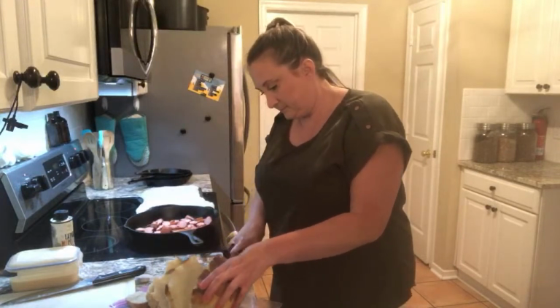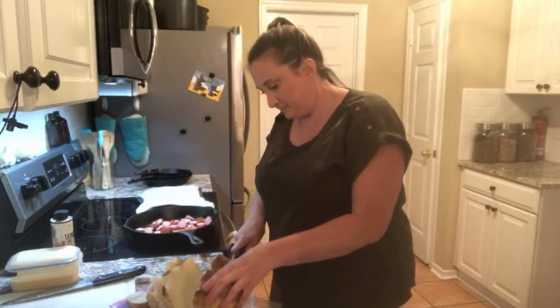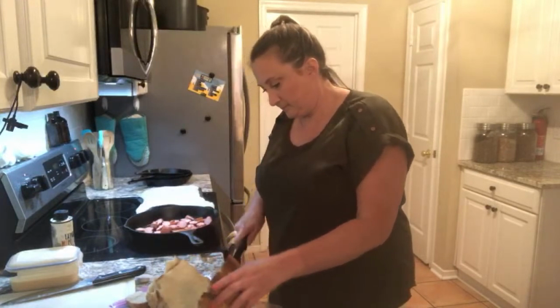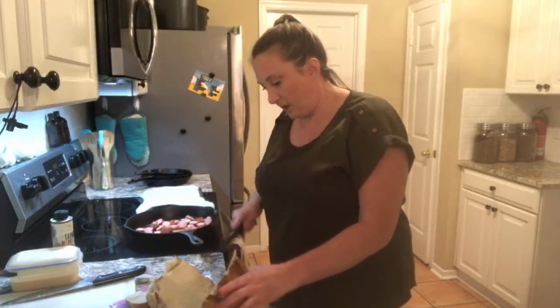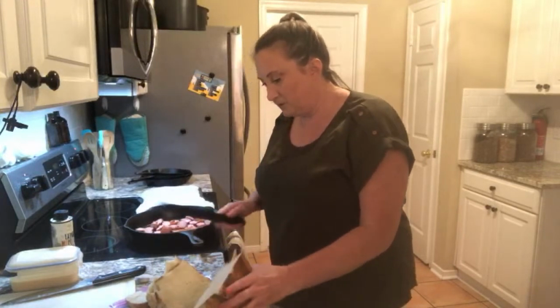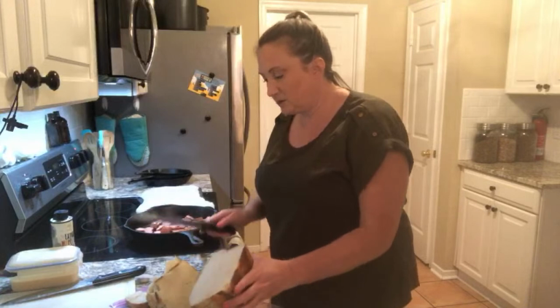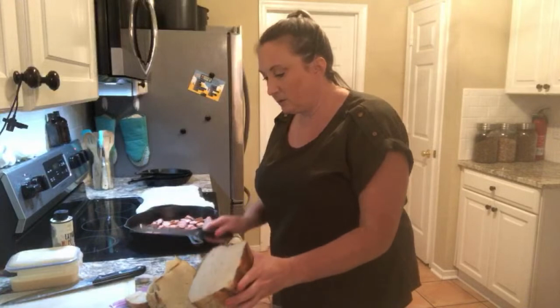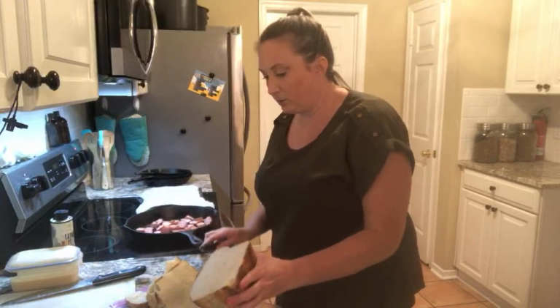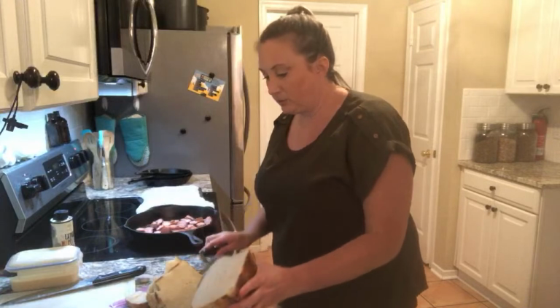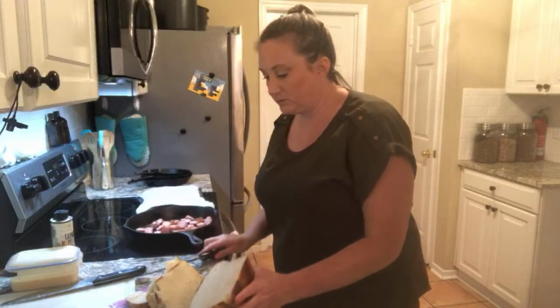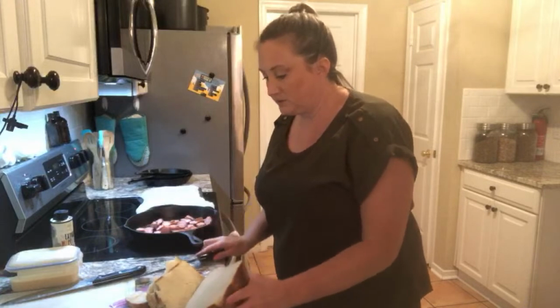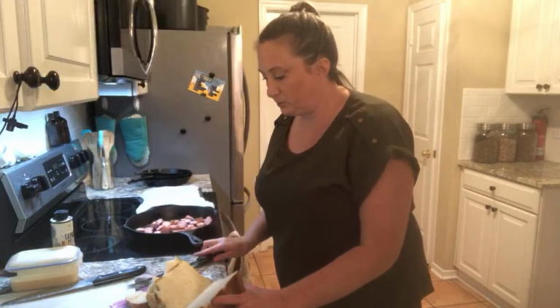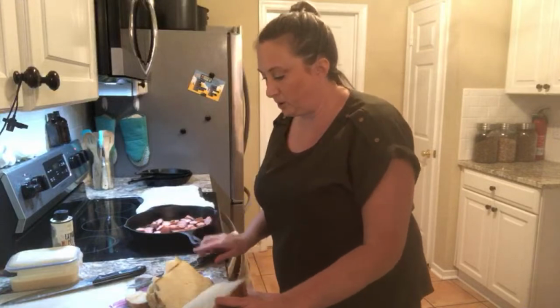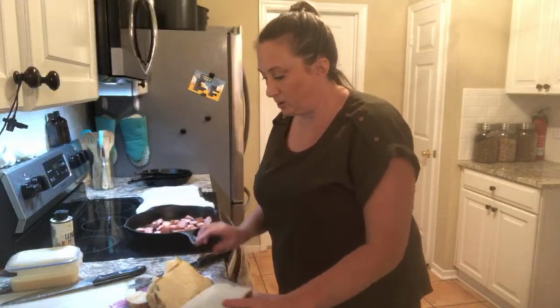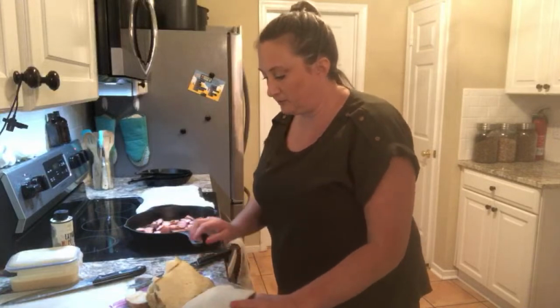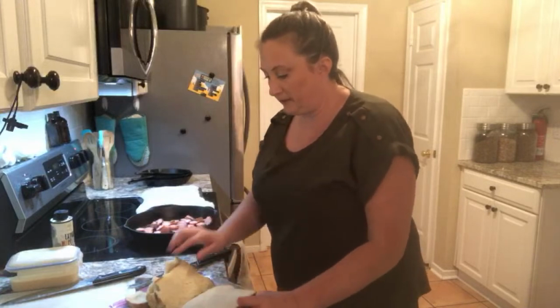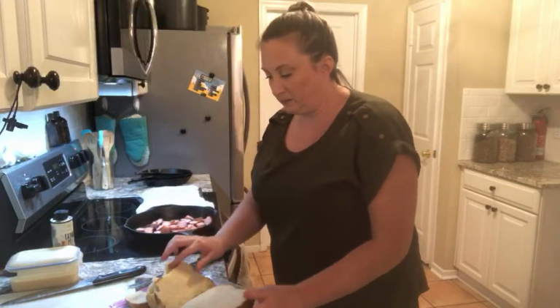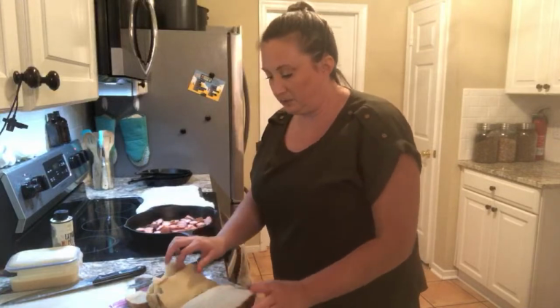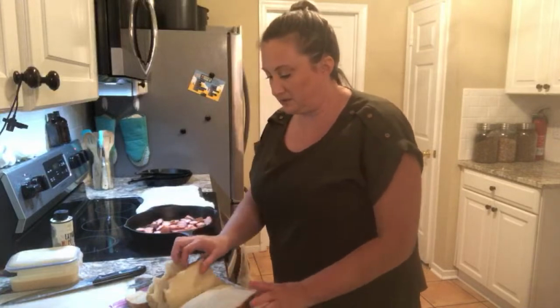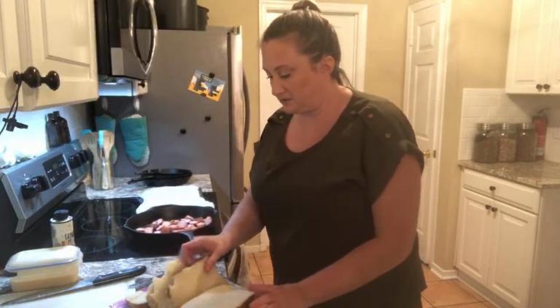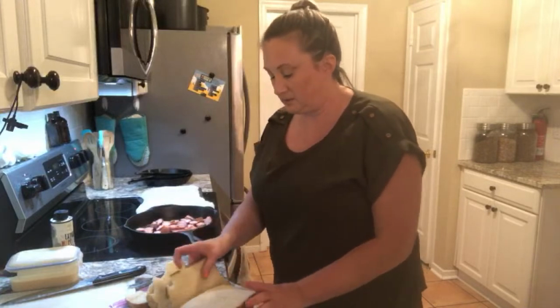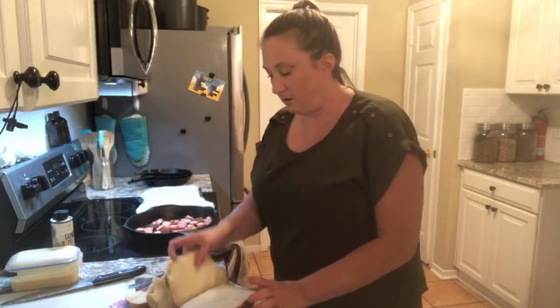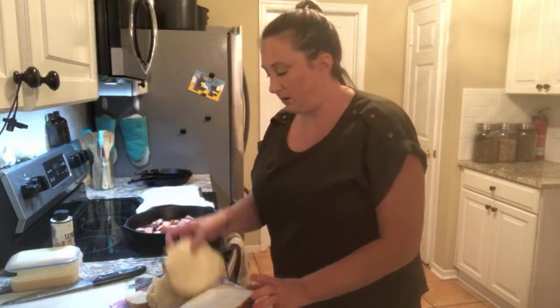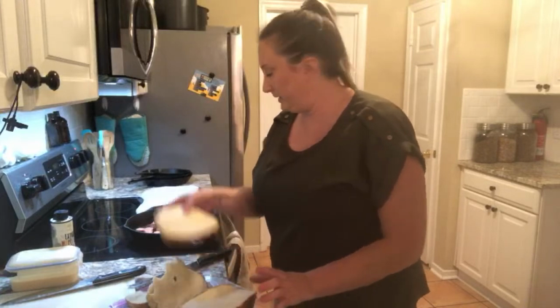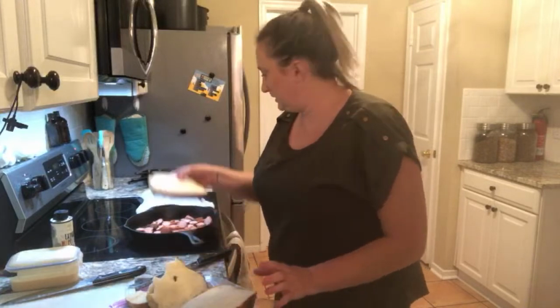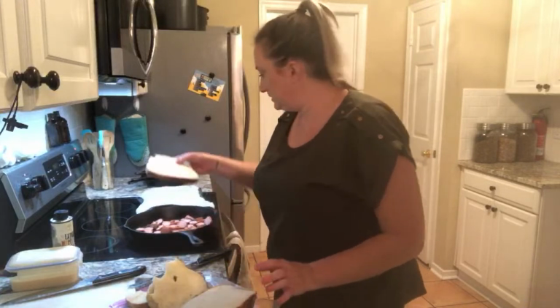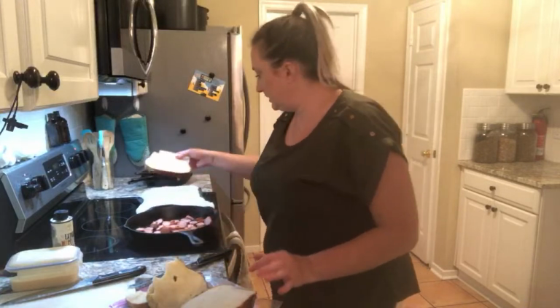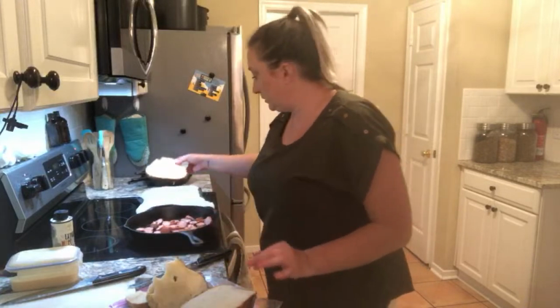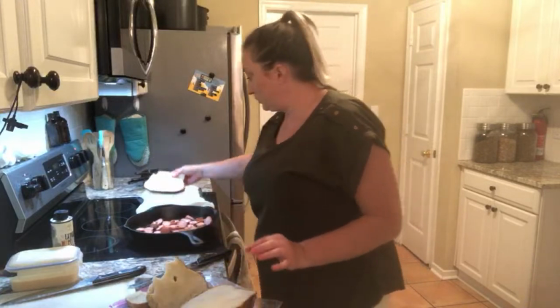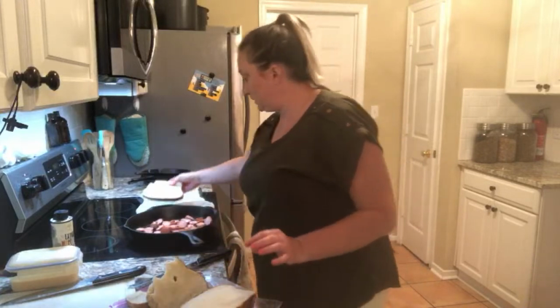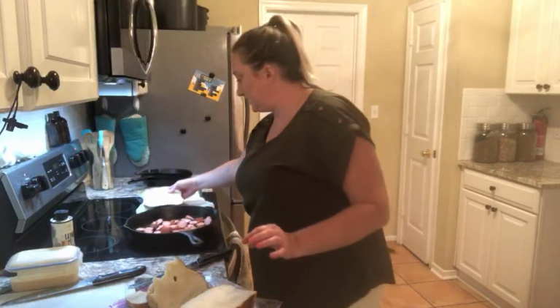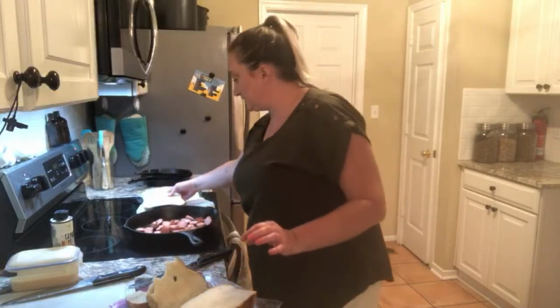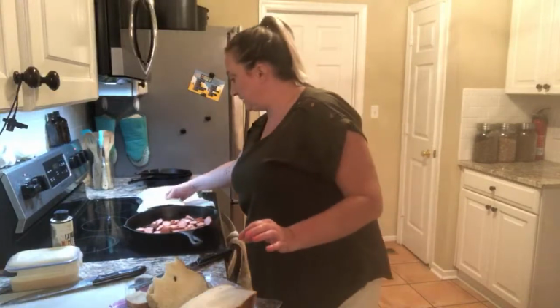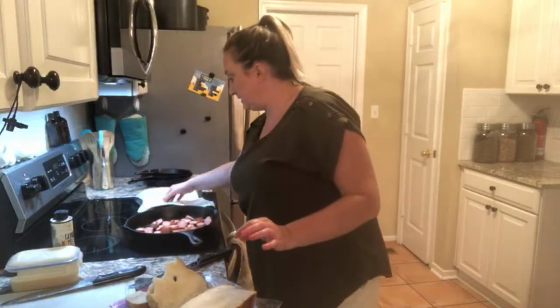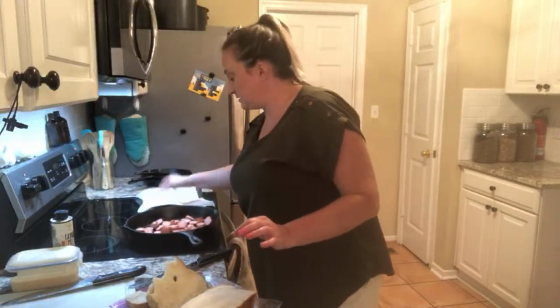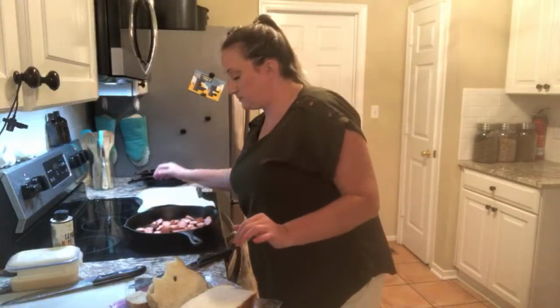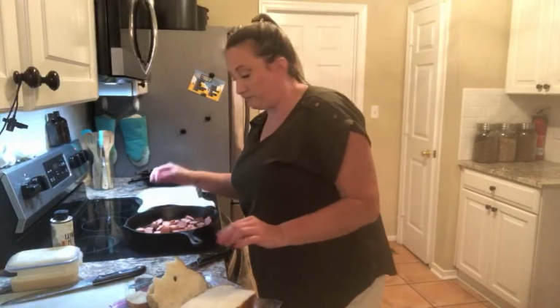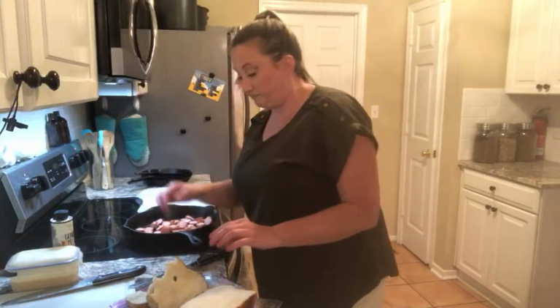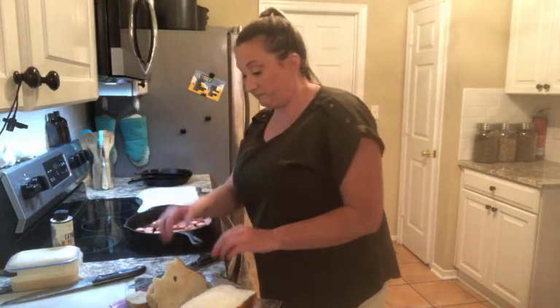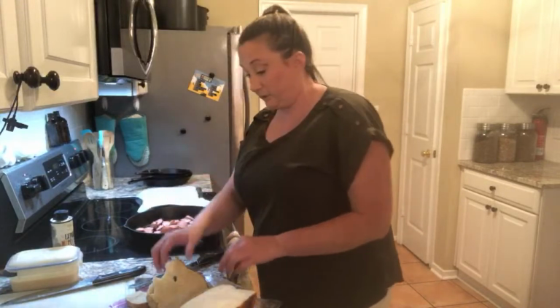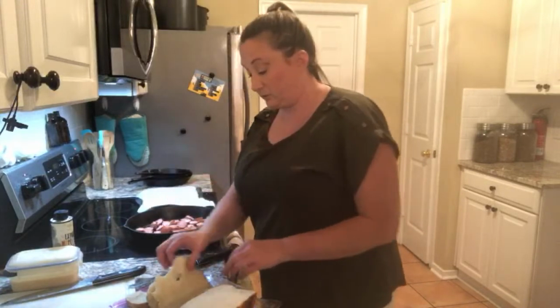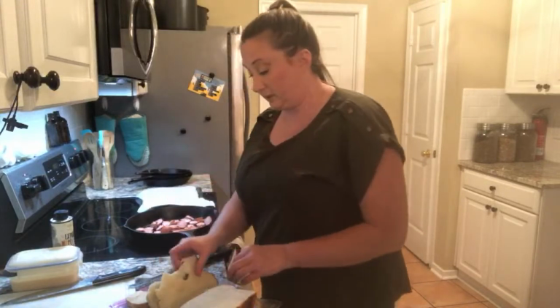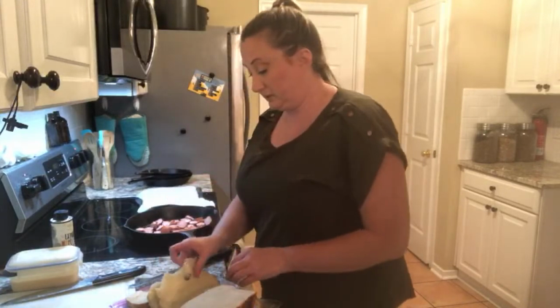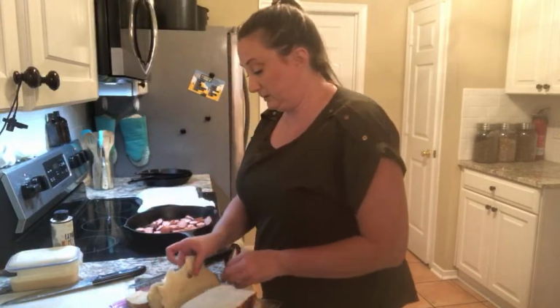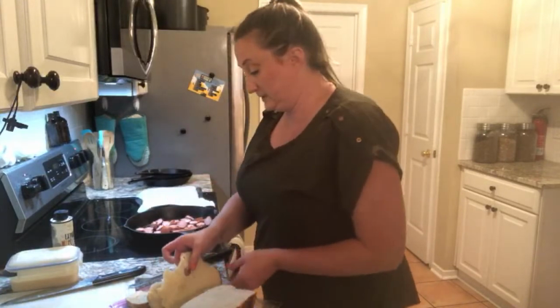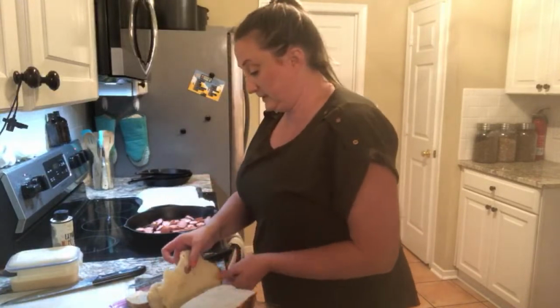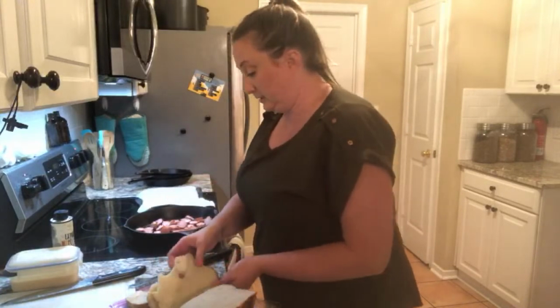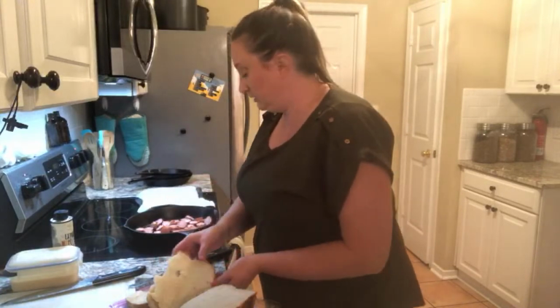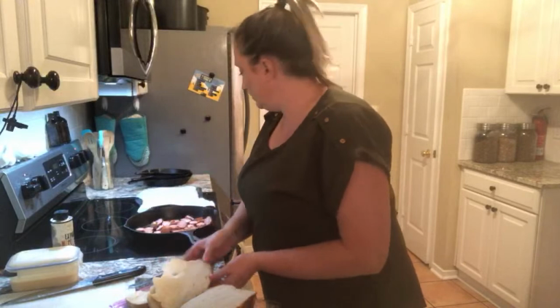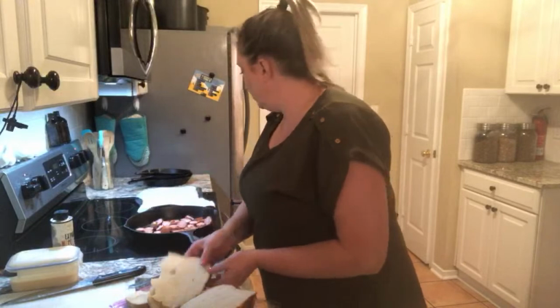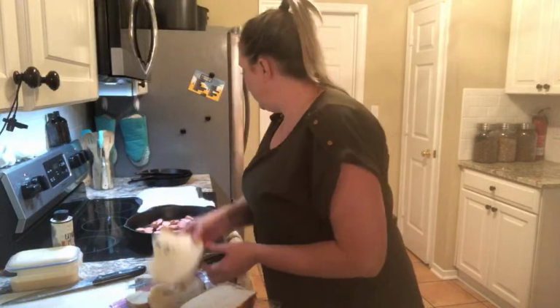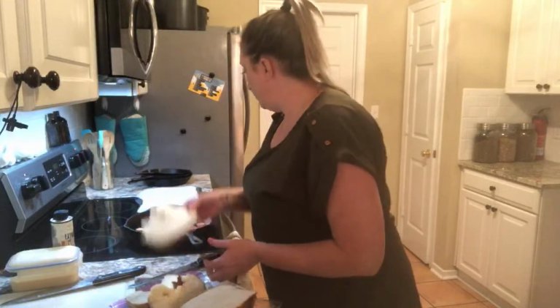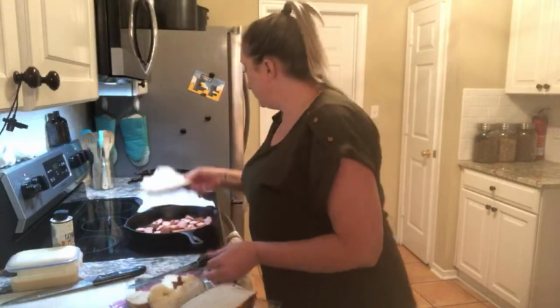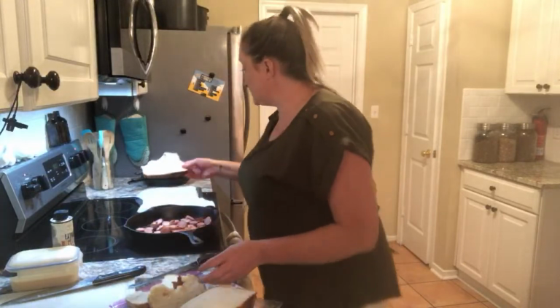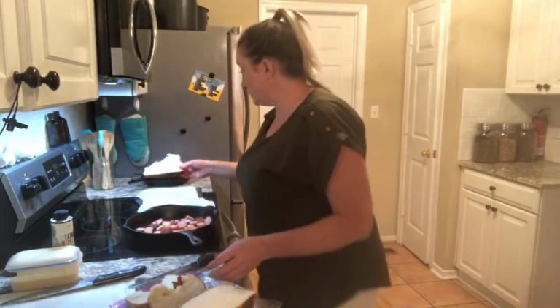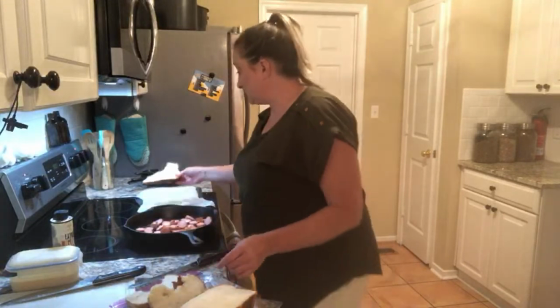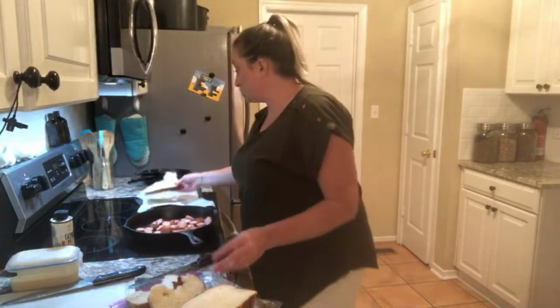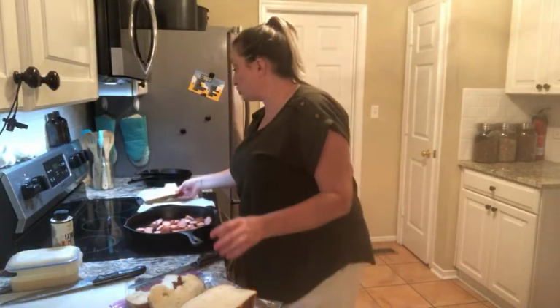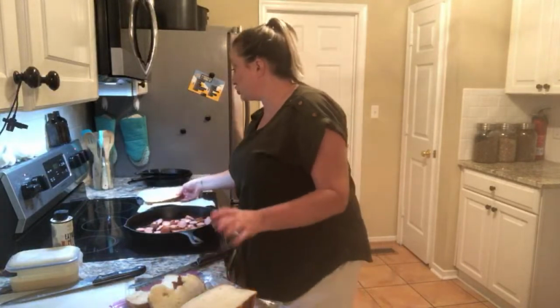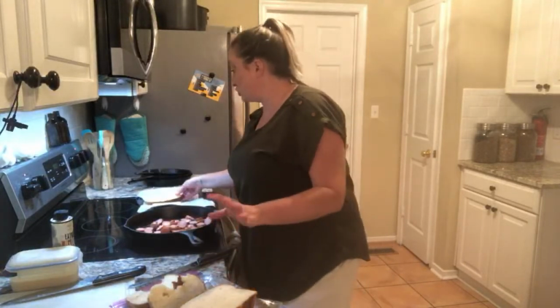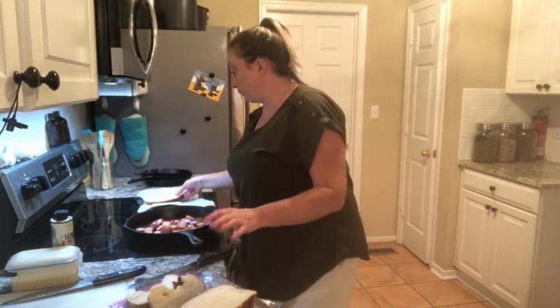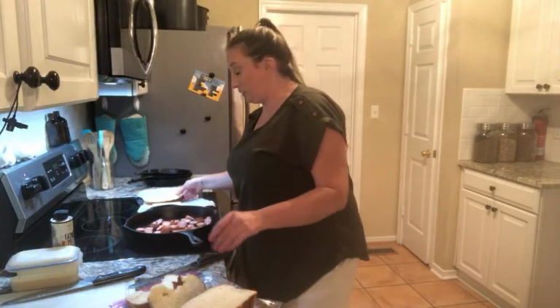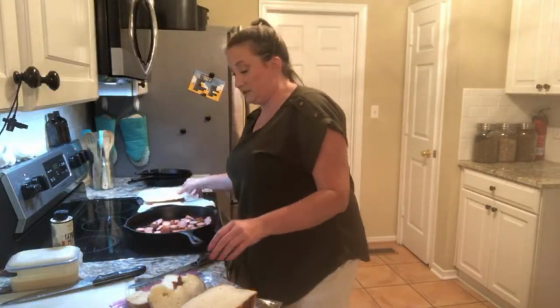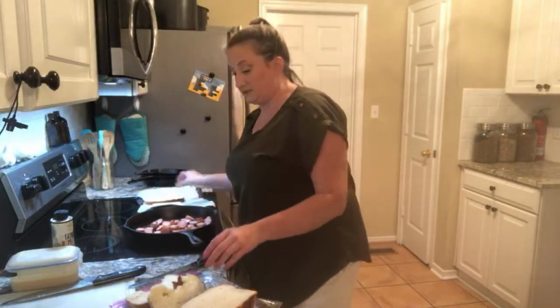I always thought bread was super hard to make, but it's not. It really isn't. It's just fairly easy — this one is super easy.